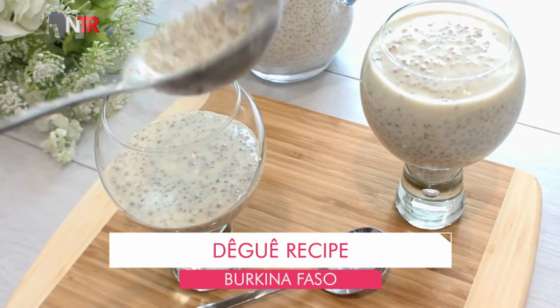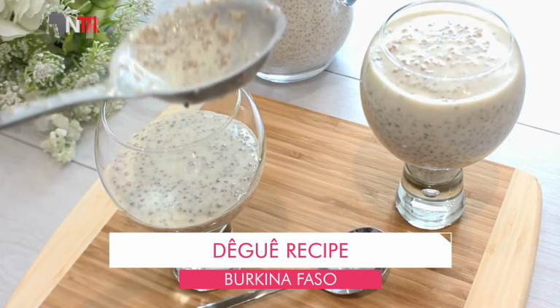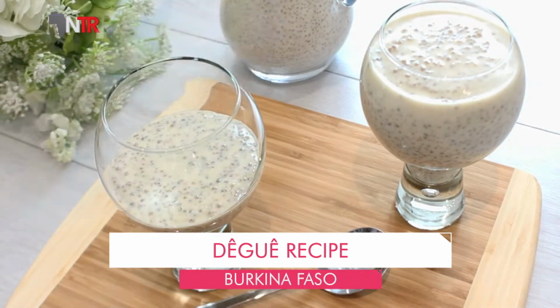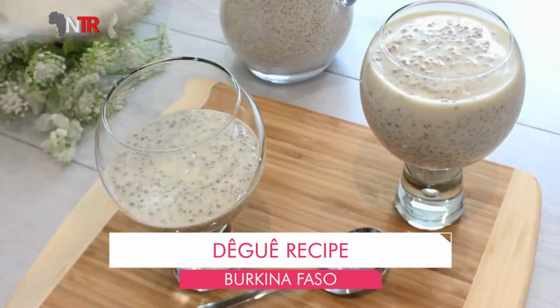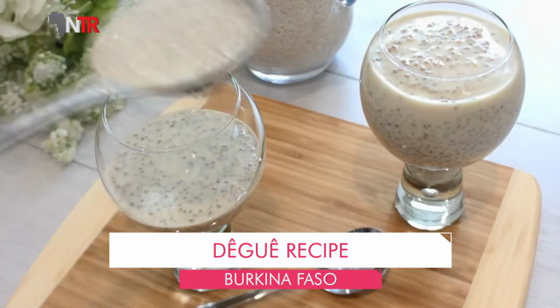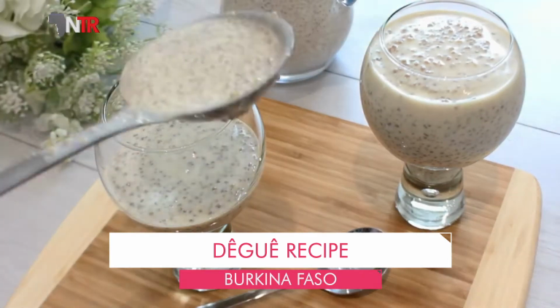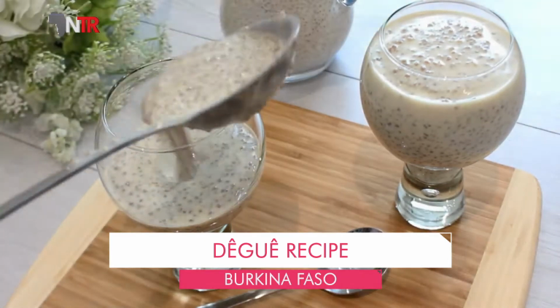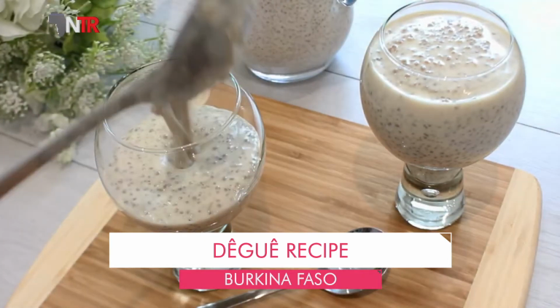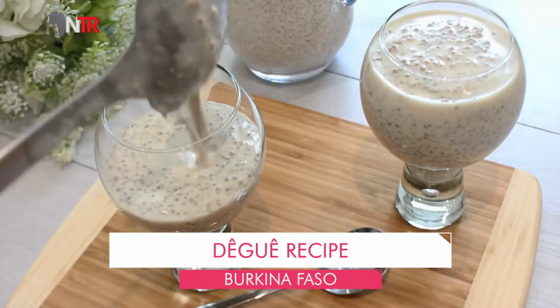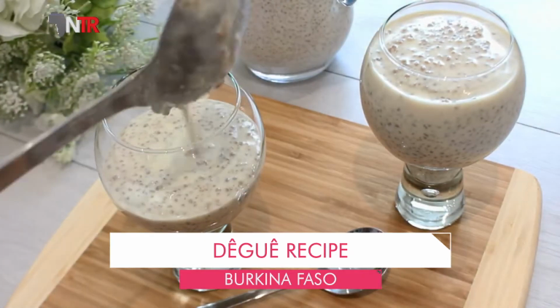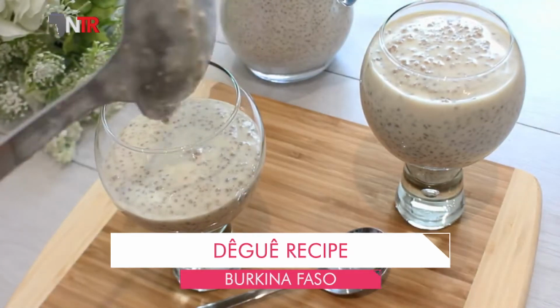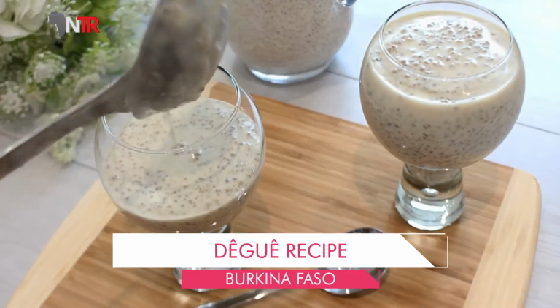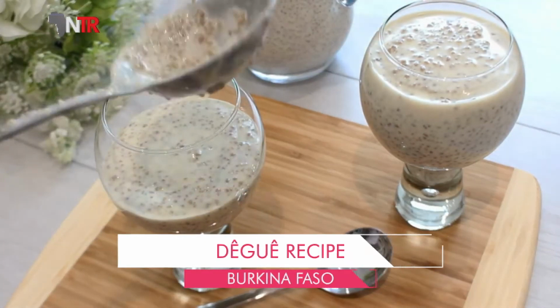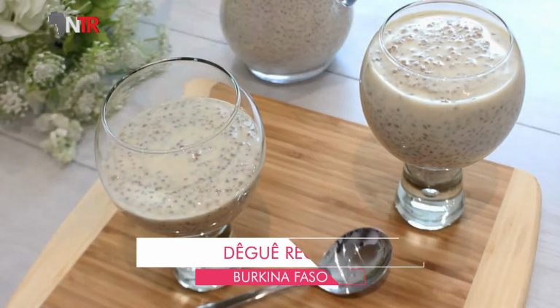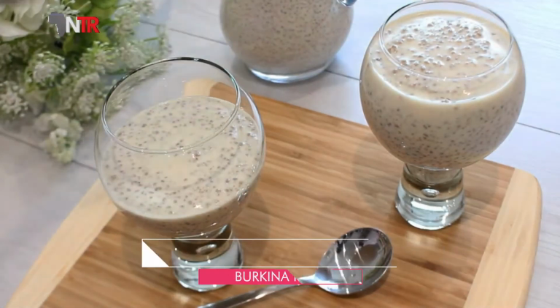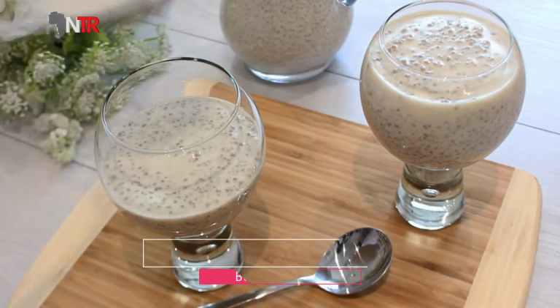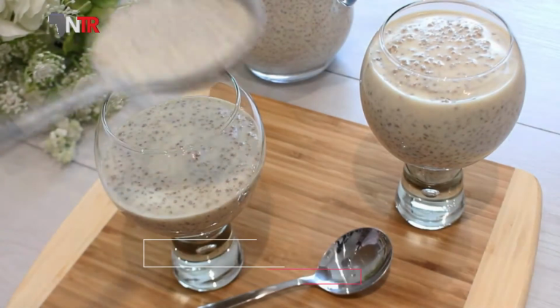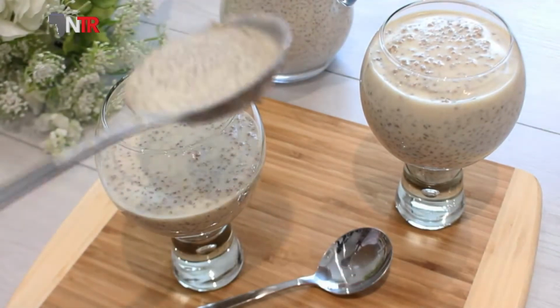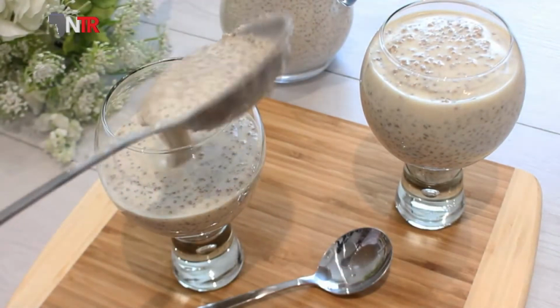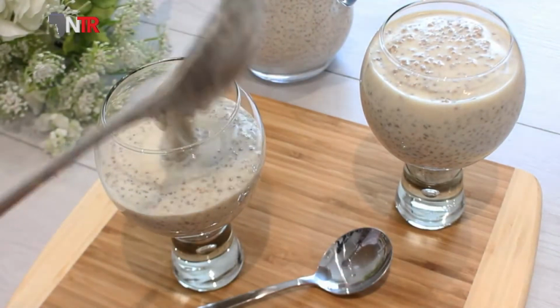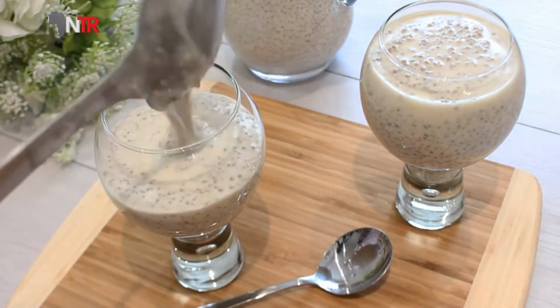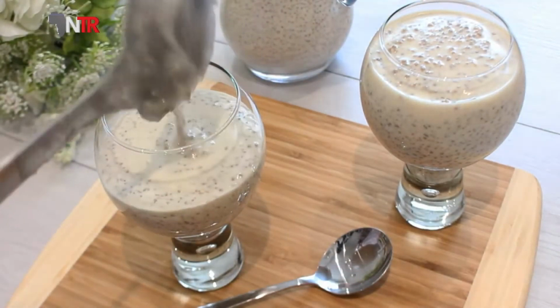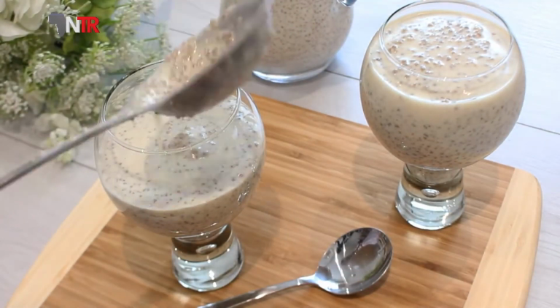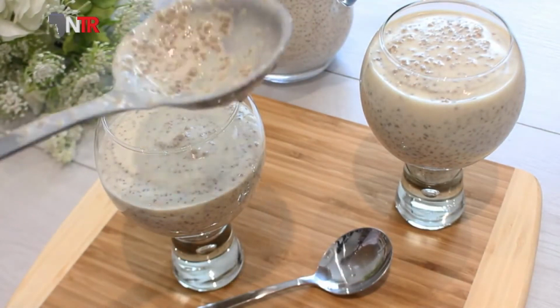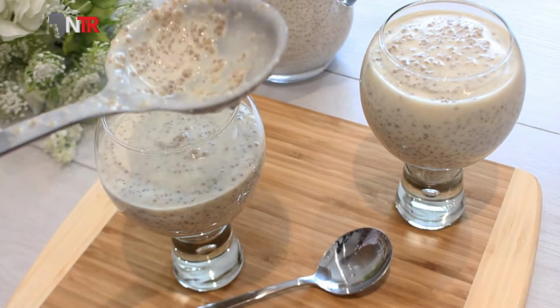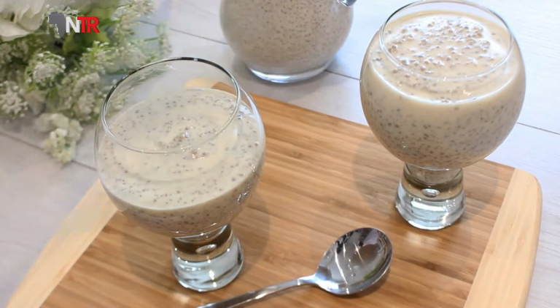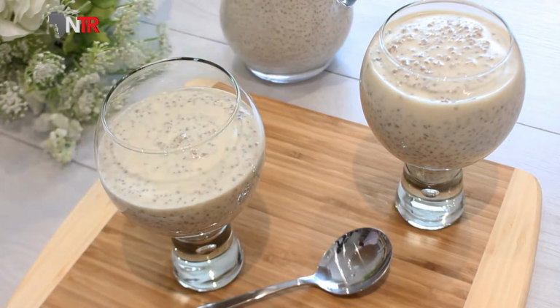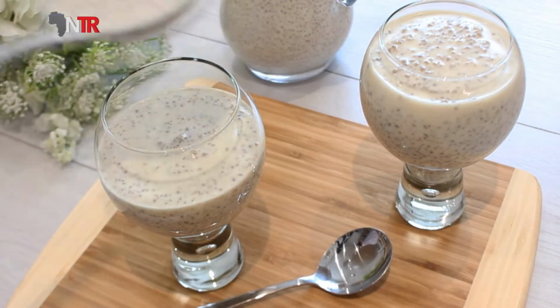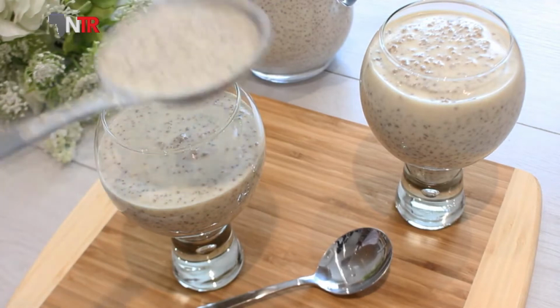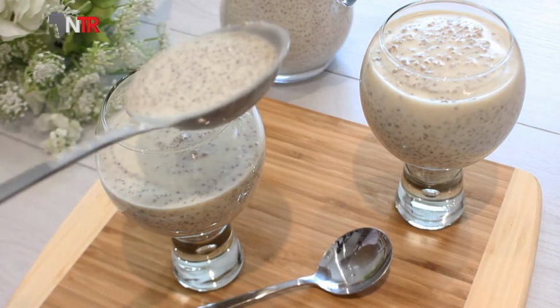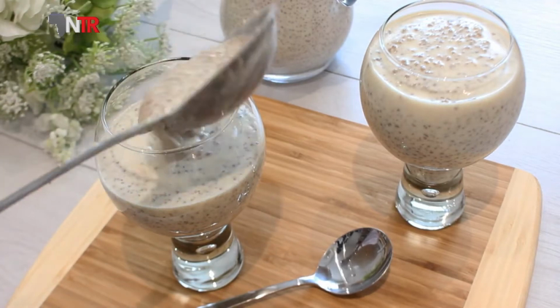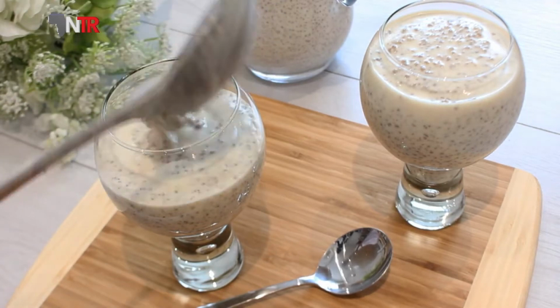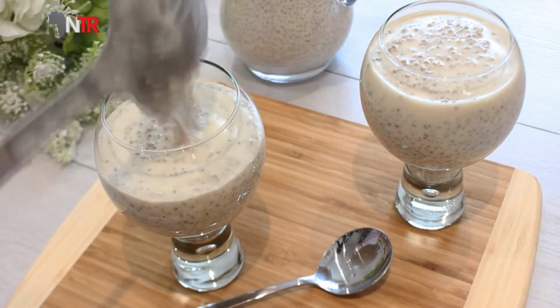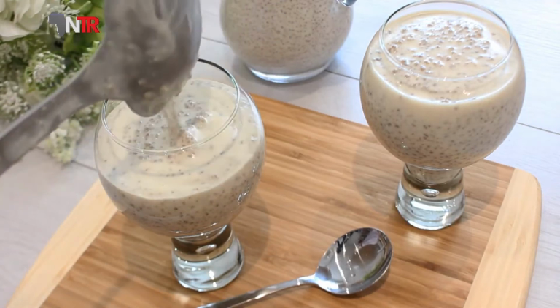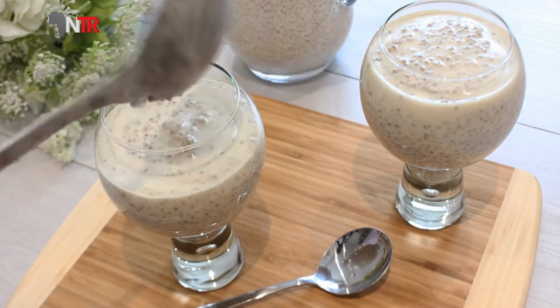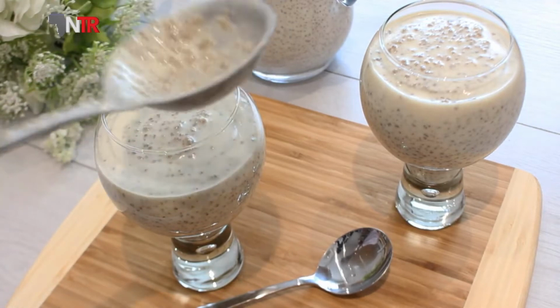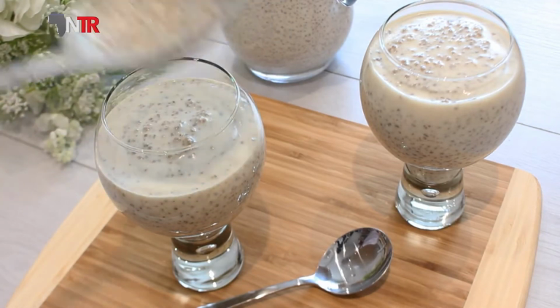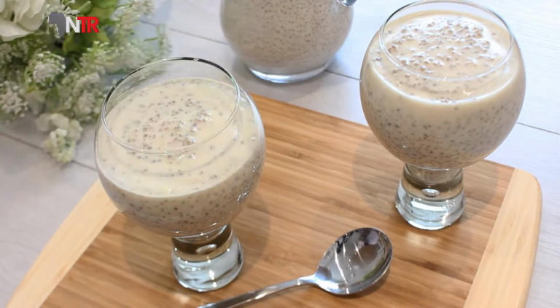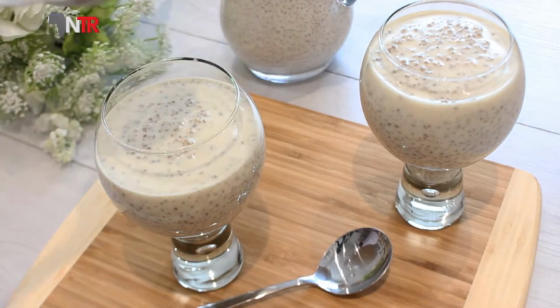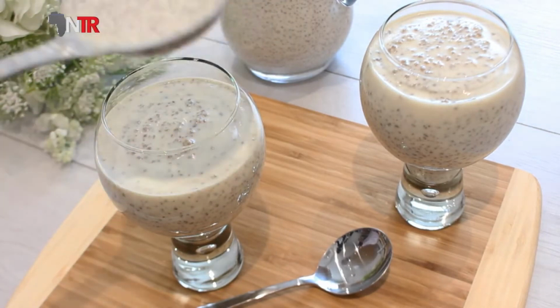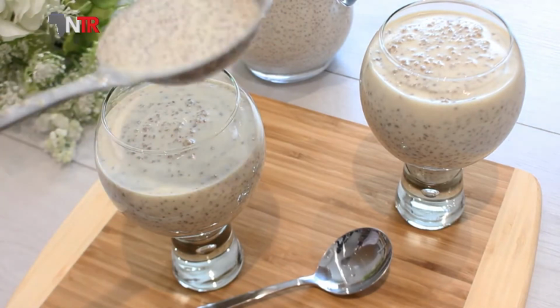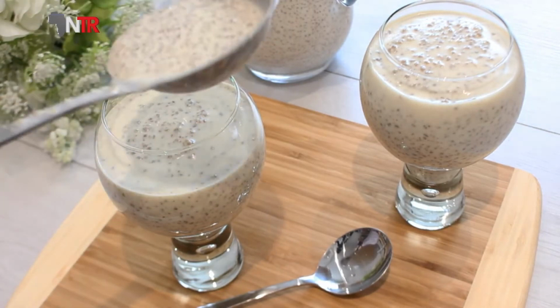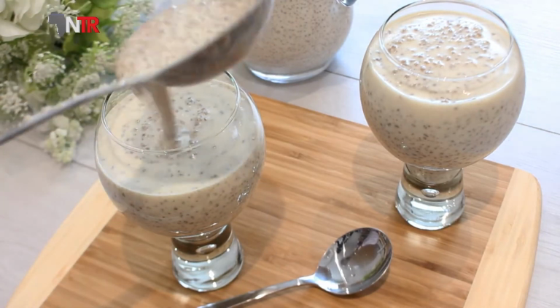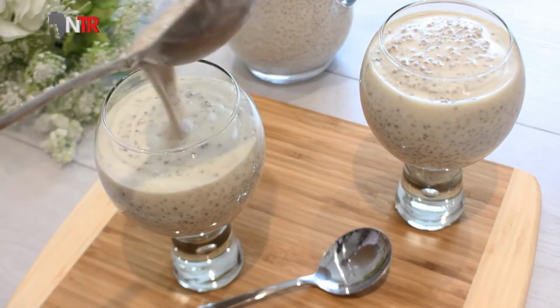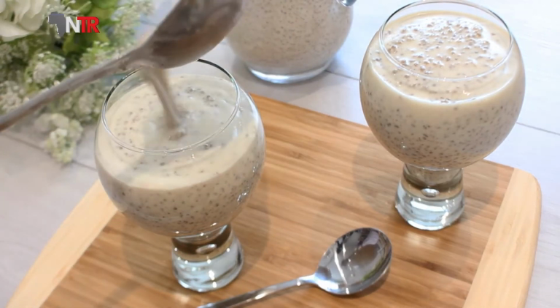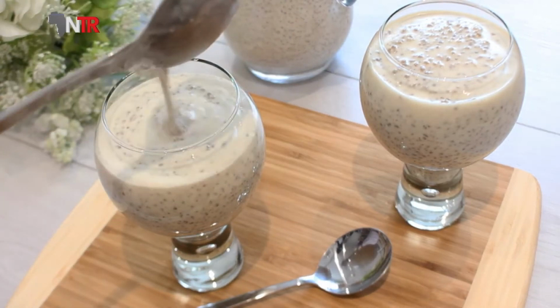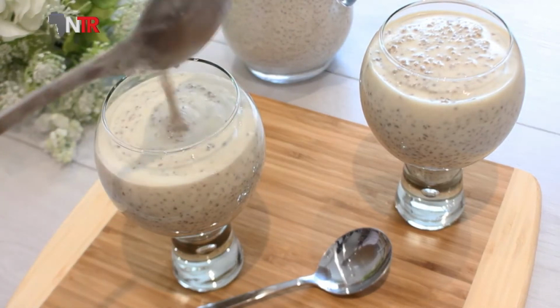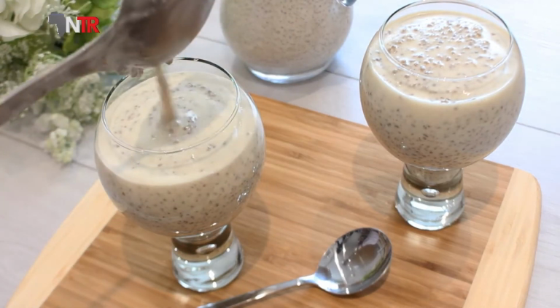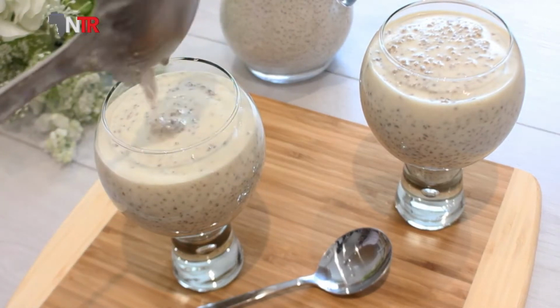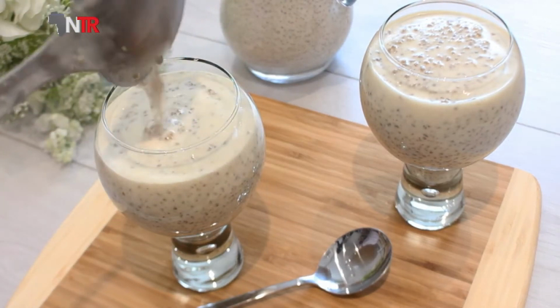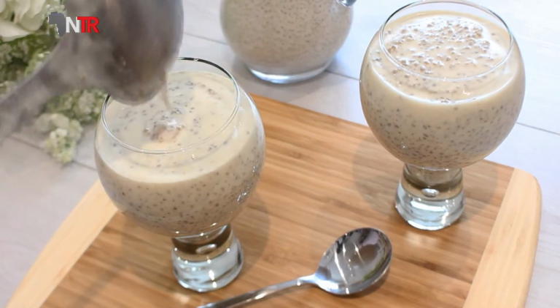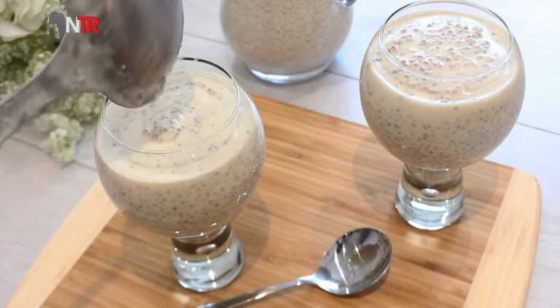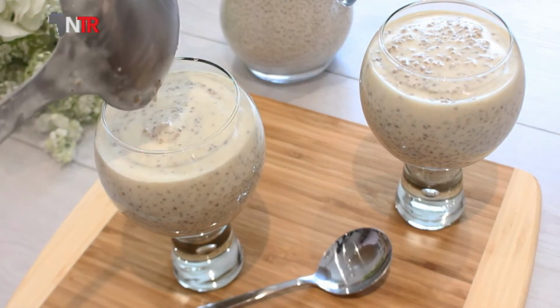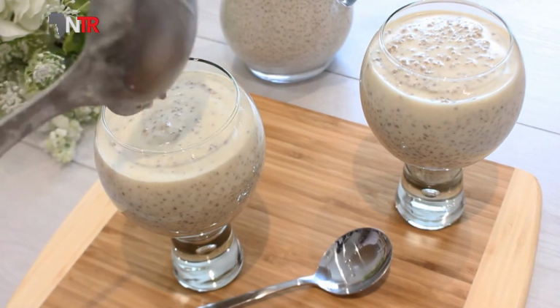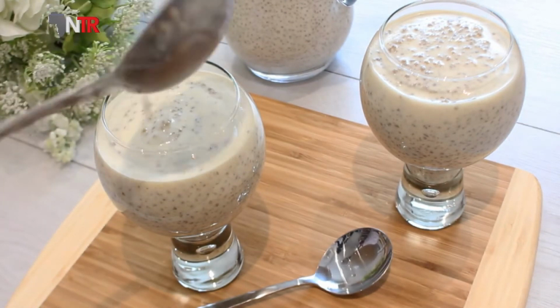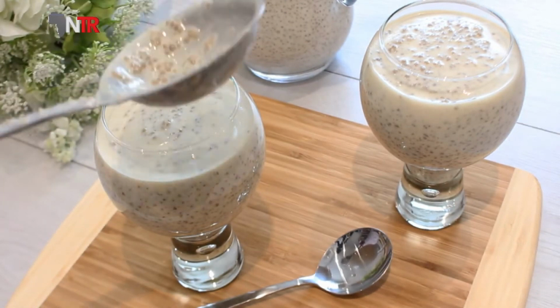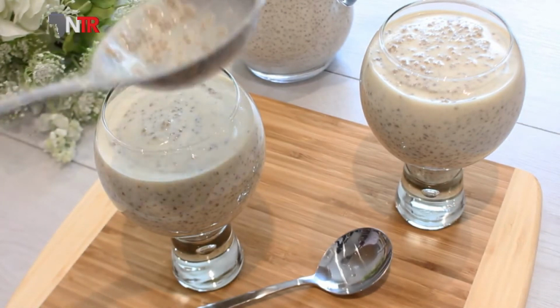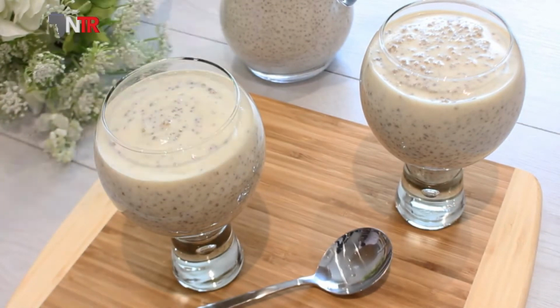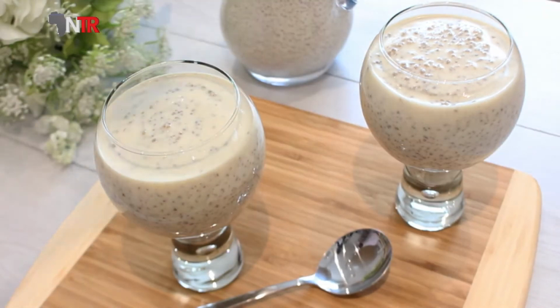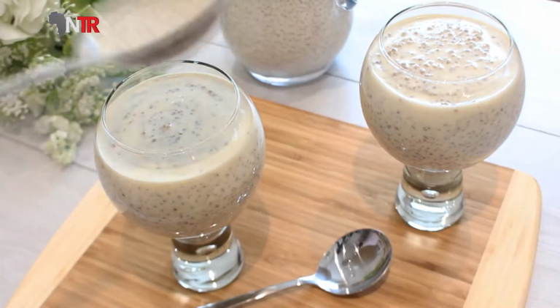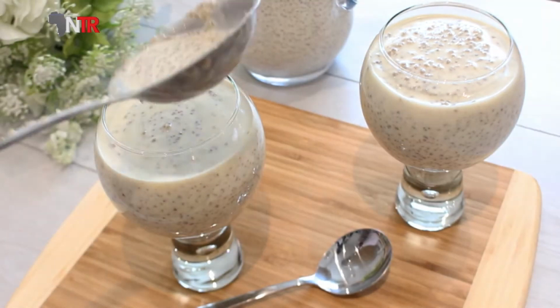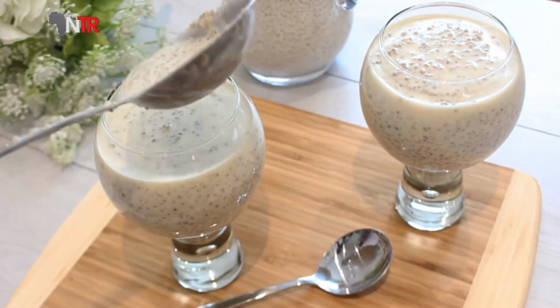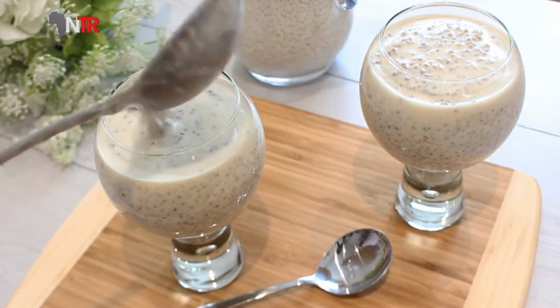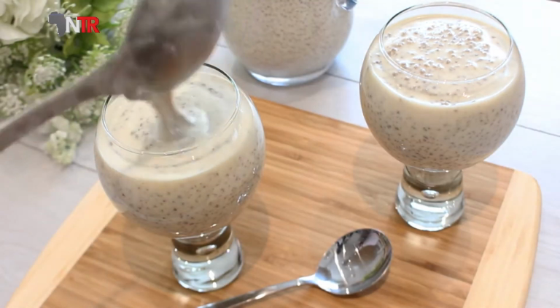That's it for our deki recipe. Good luck to those who will make it, and bon appétit to those who will eat.